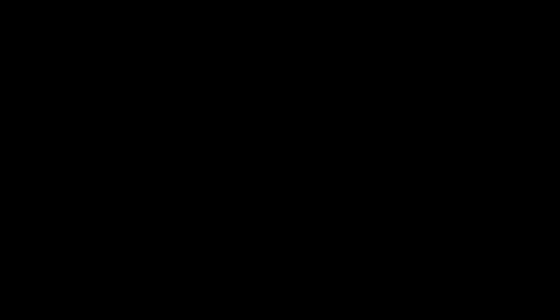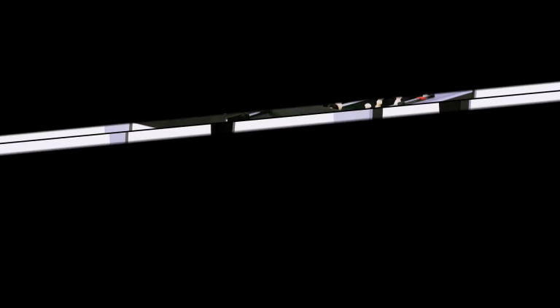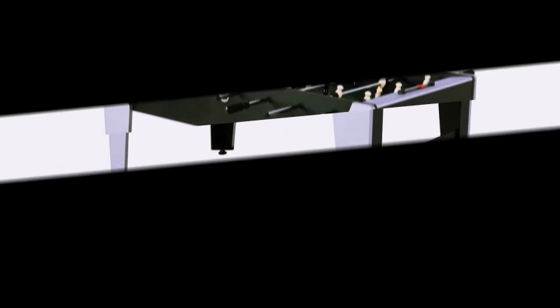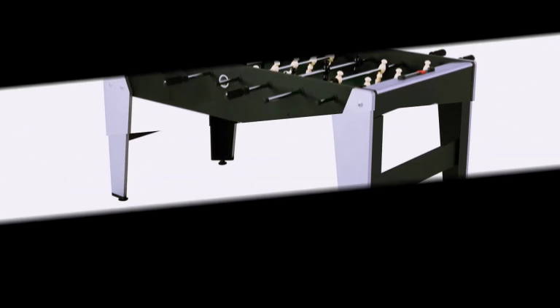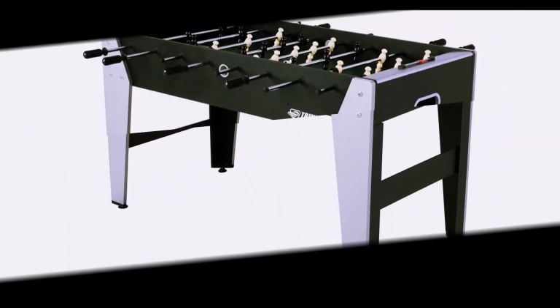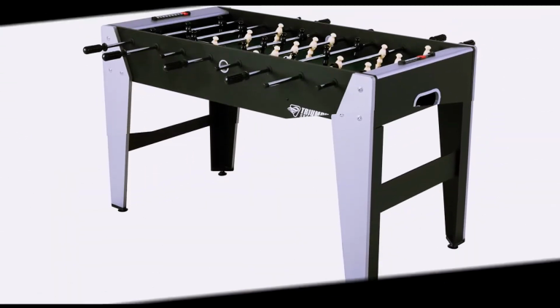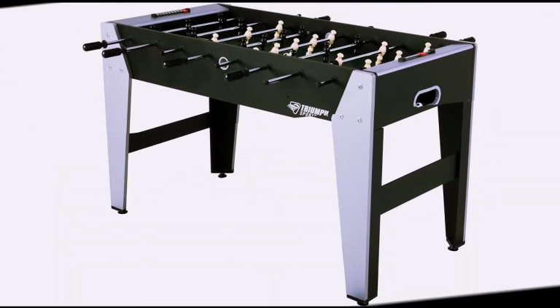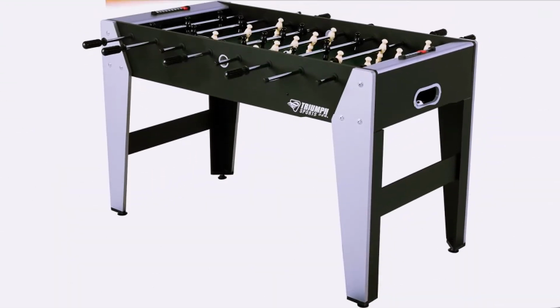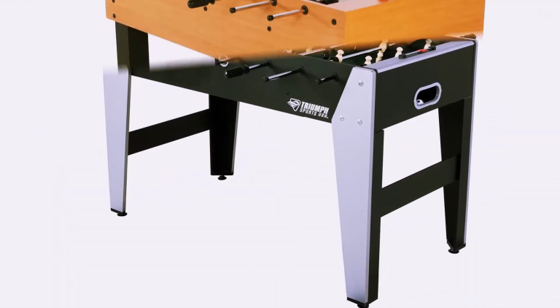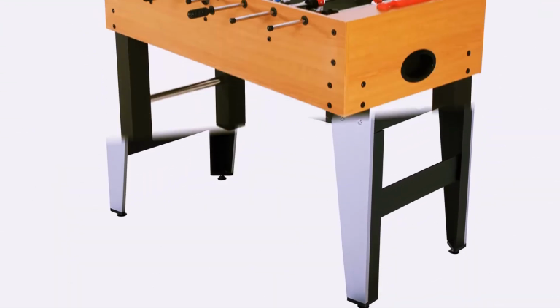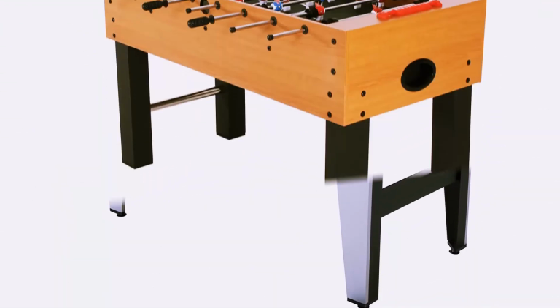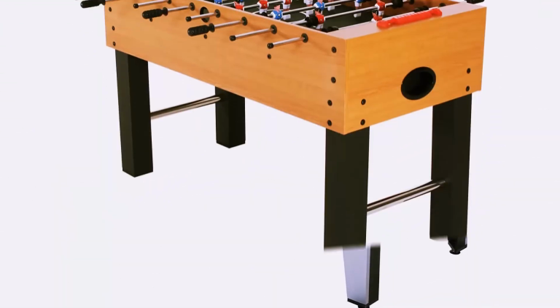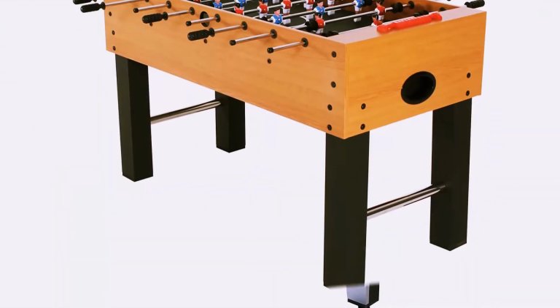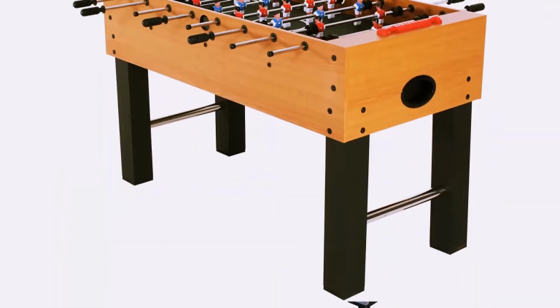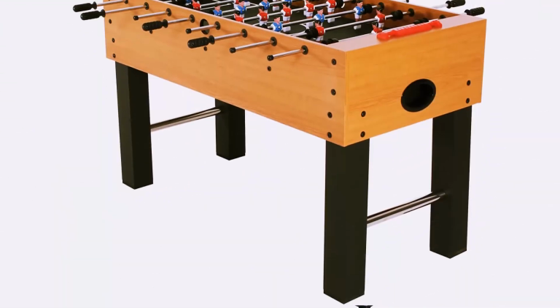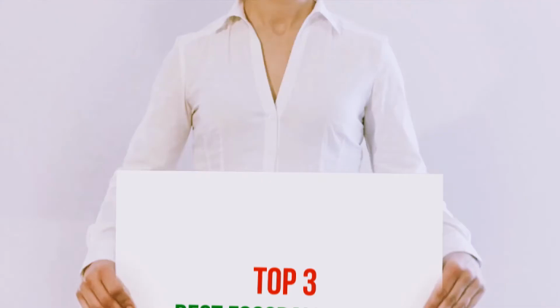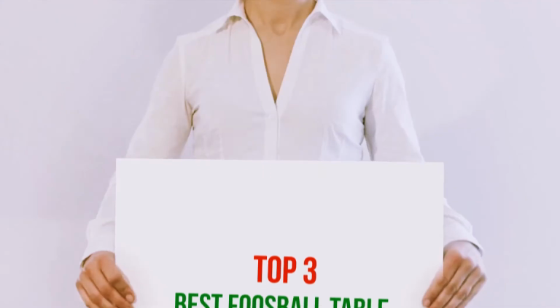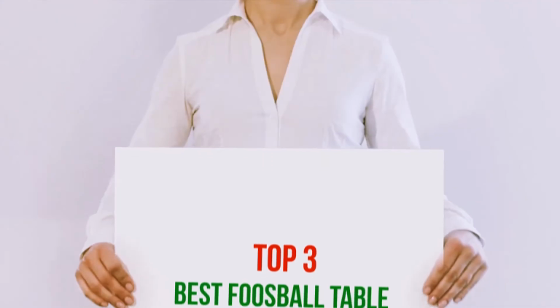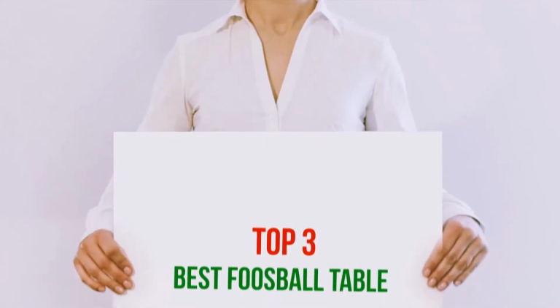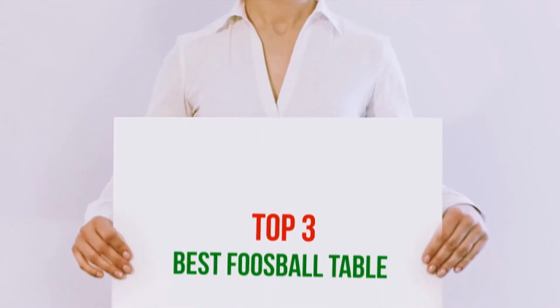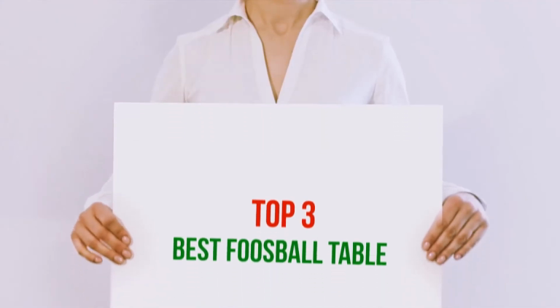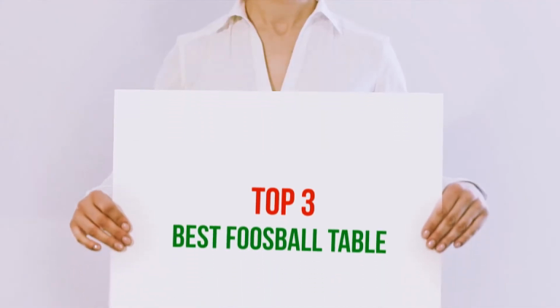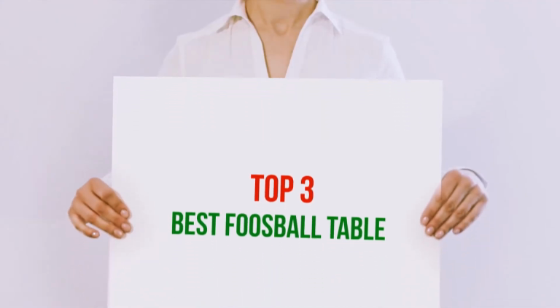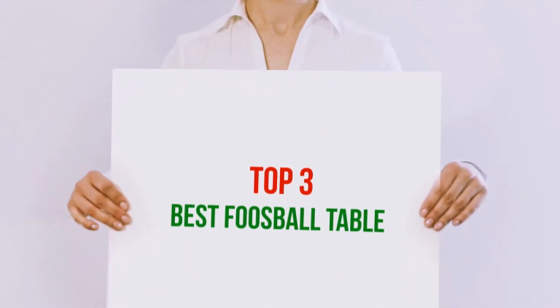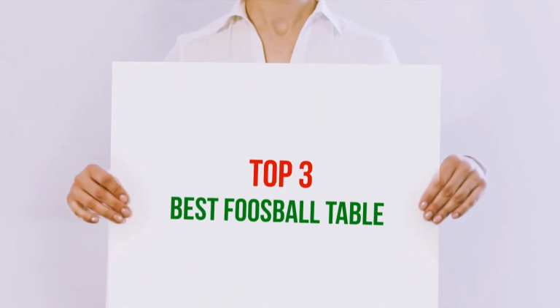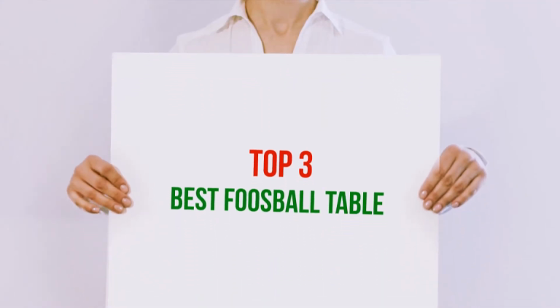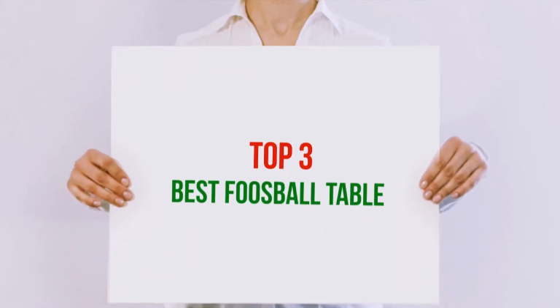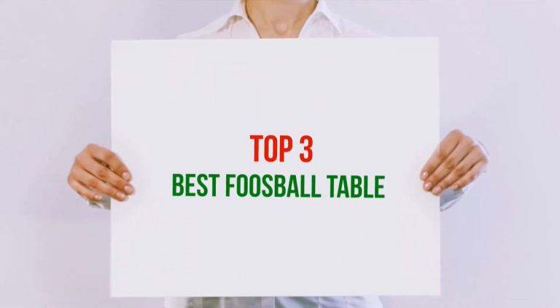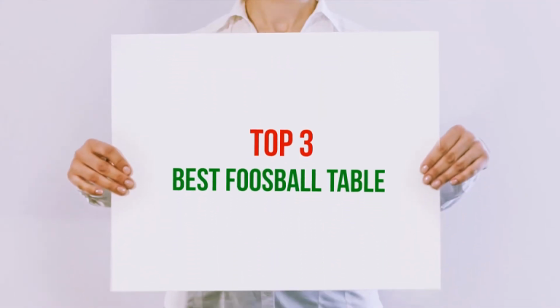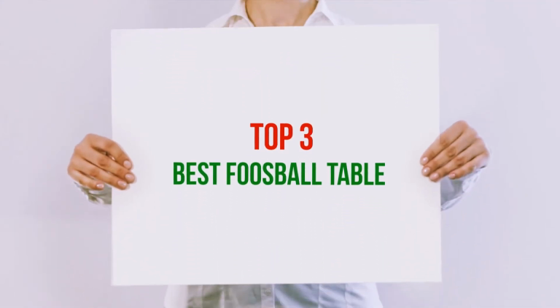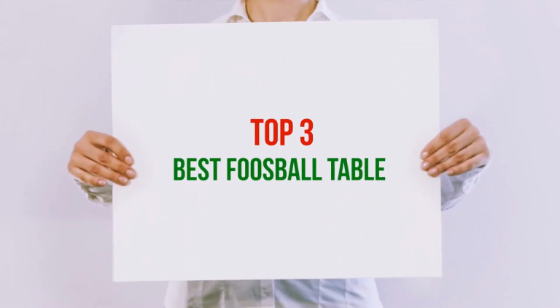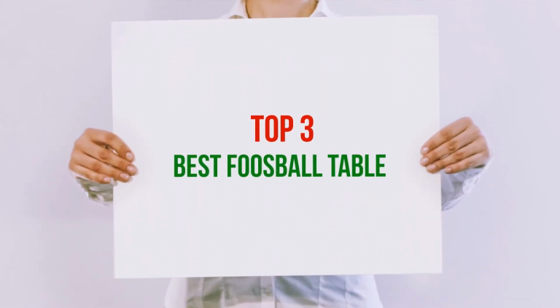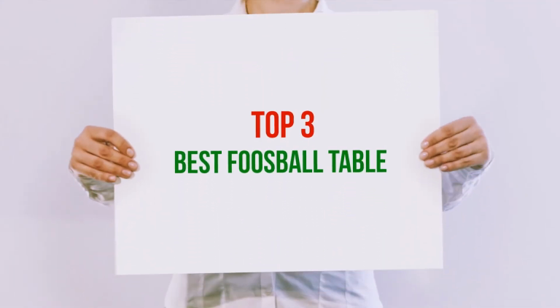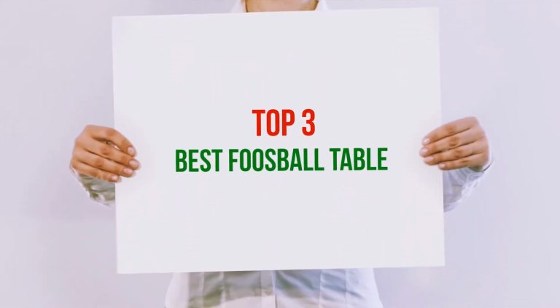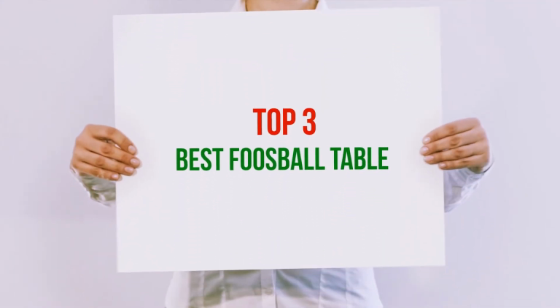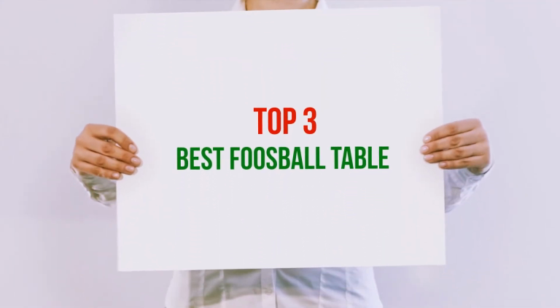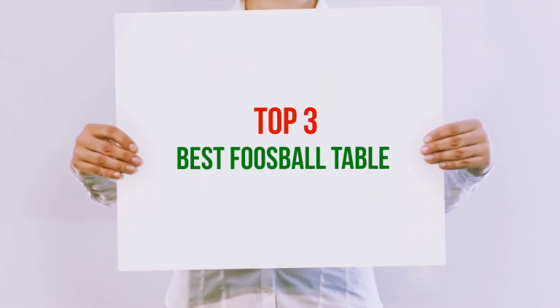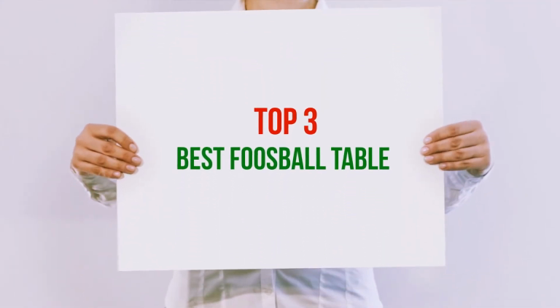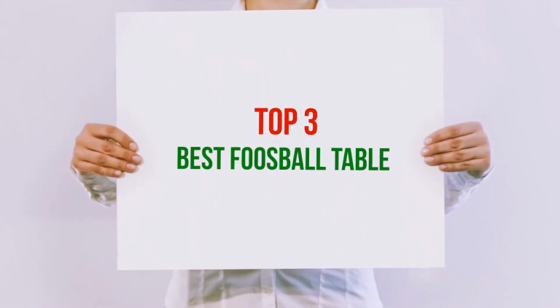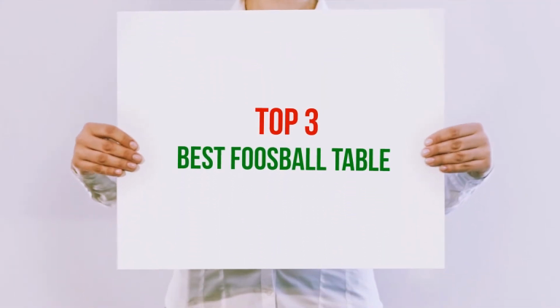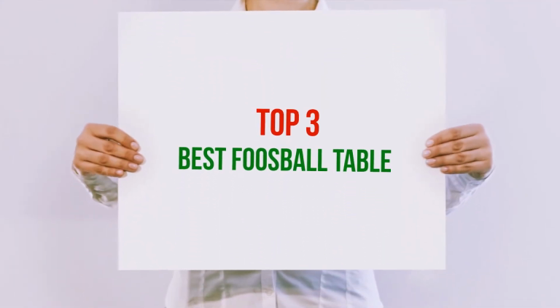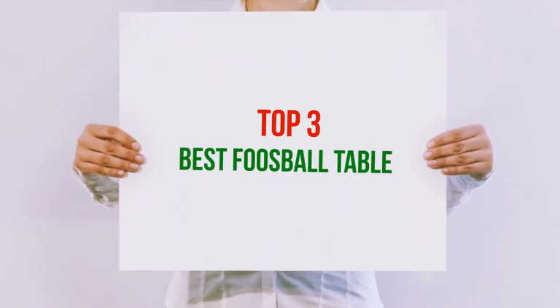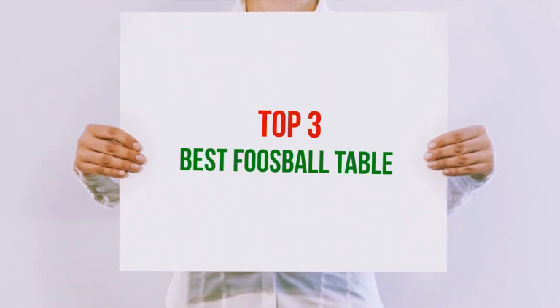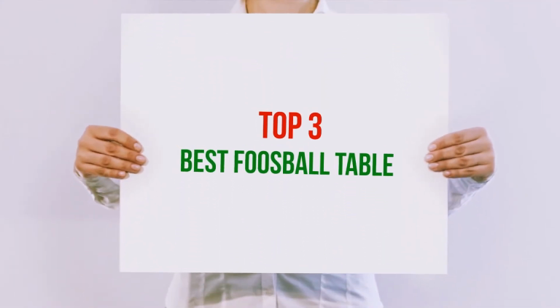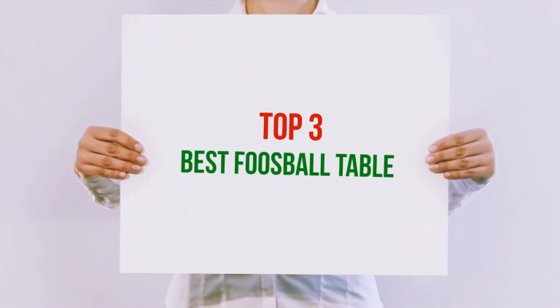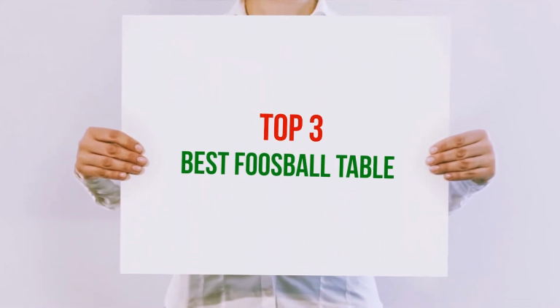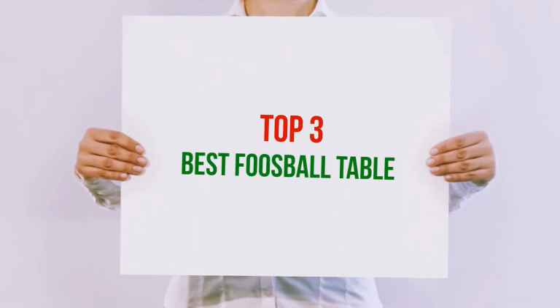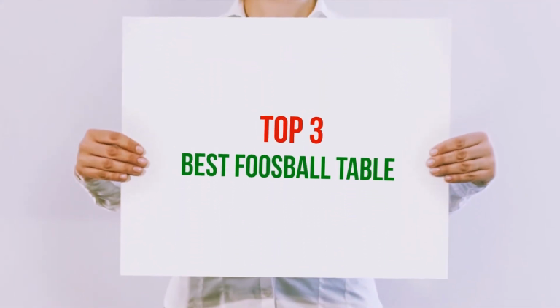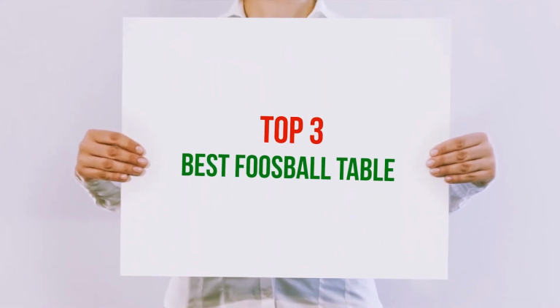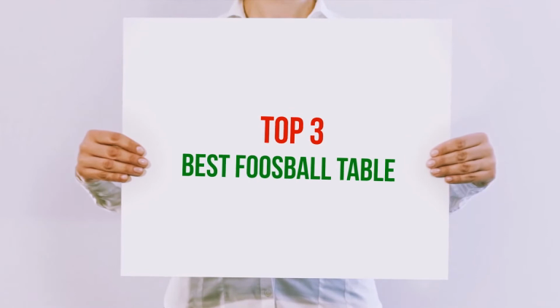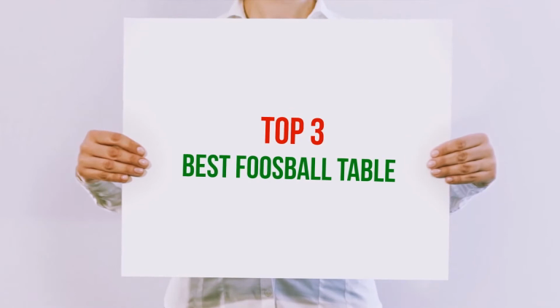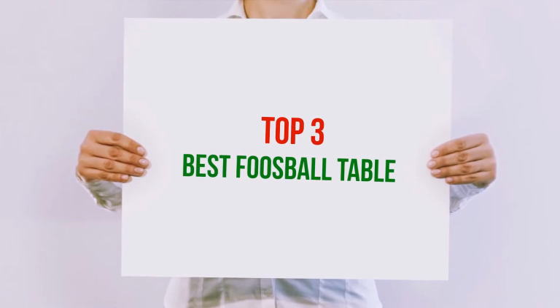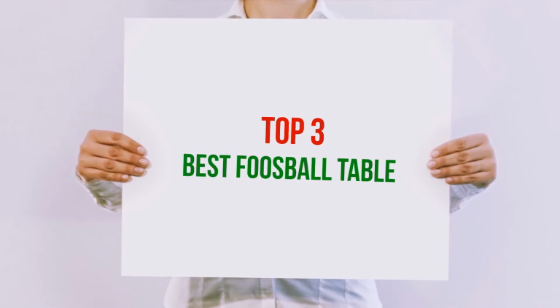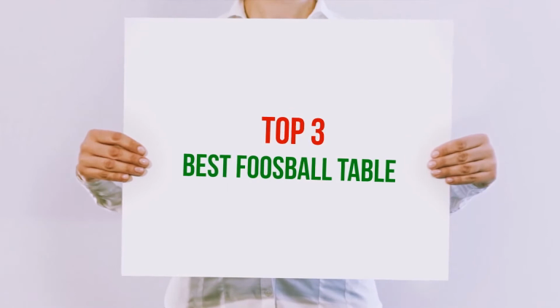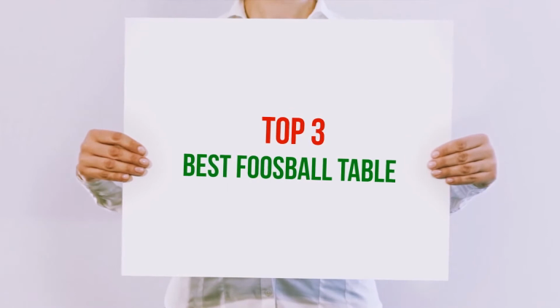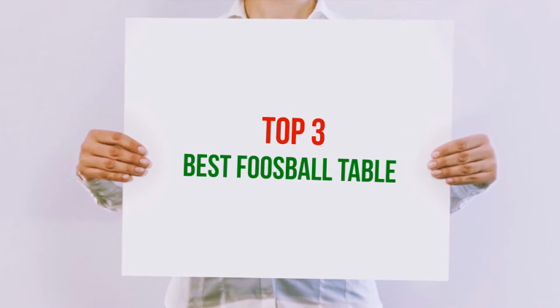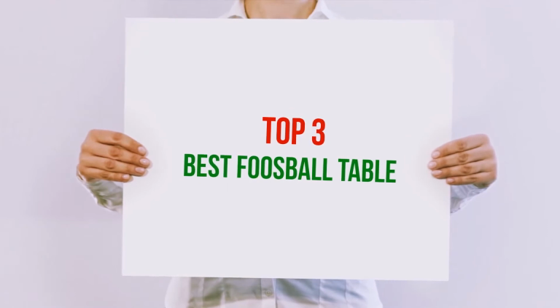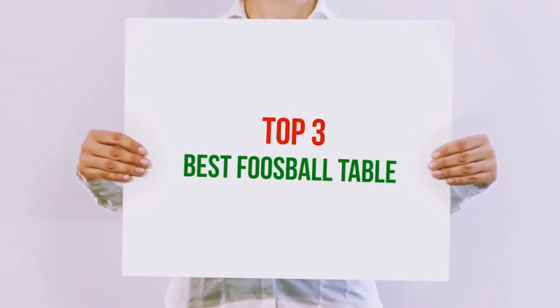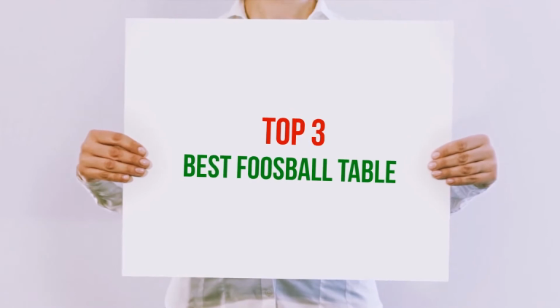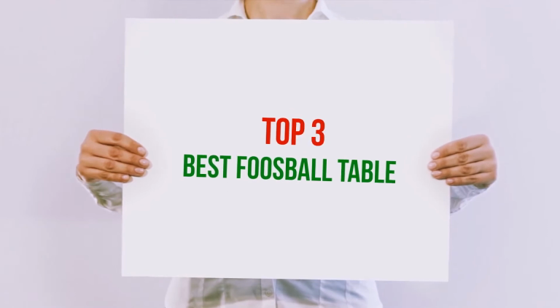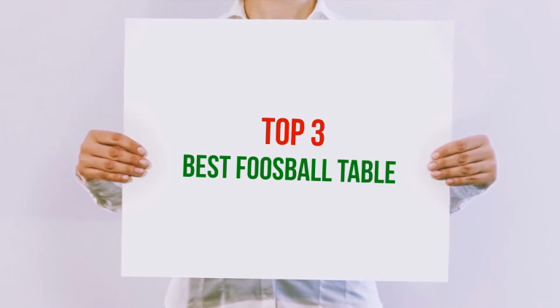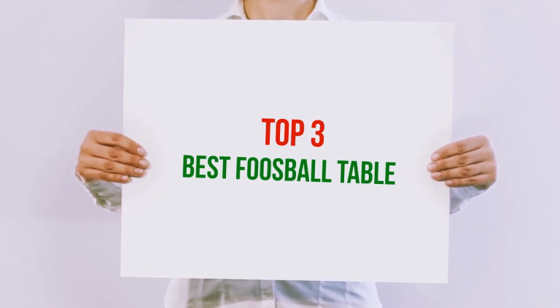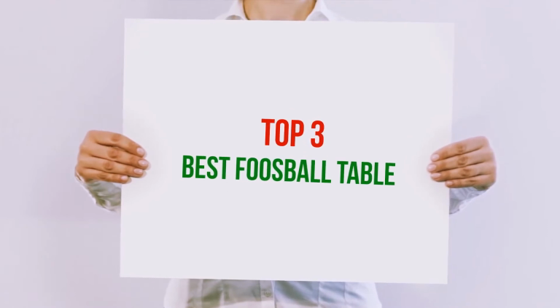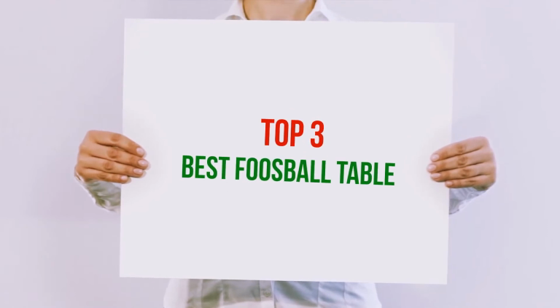Hi guys, welcome back to my channel. In today's video we're going to check out the top 3 best foosball tables.